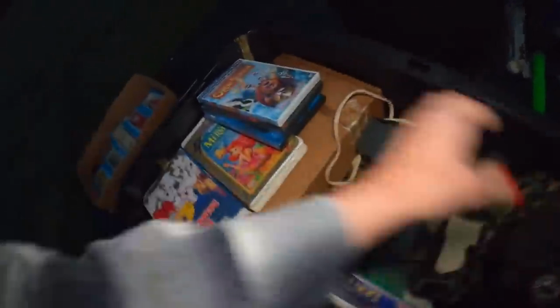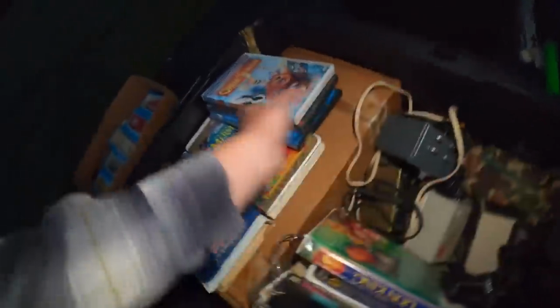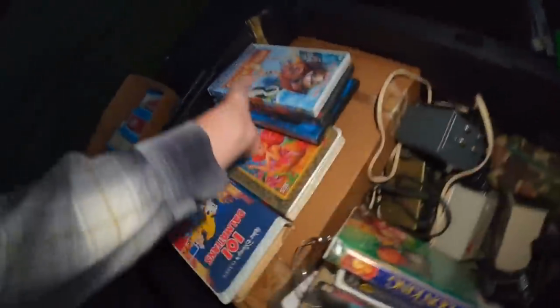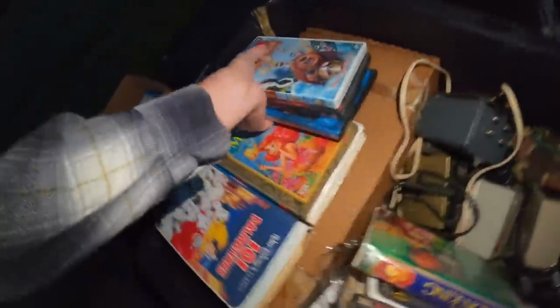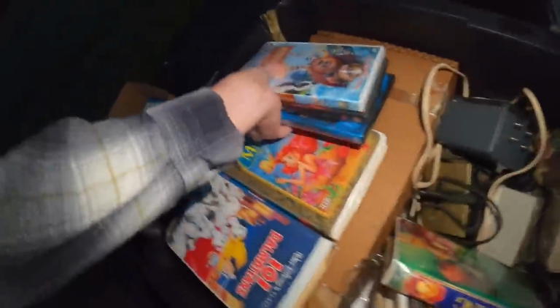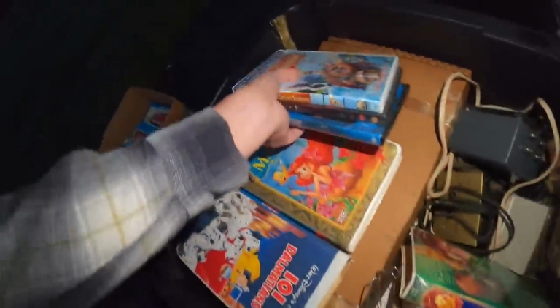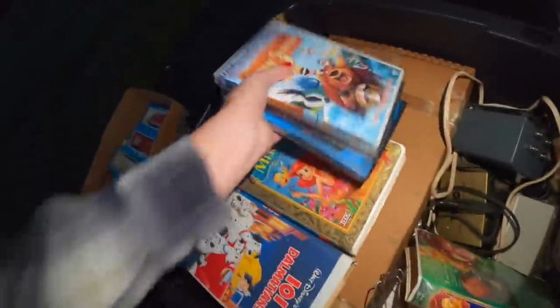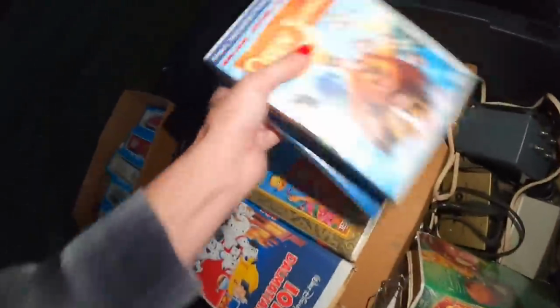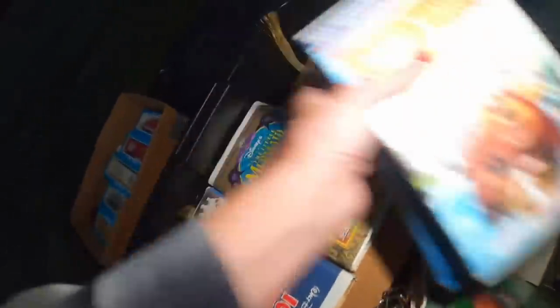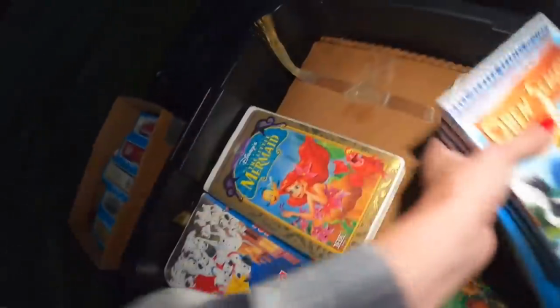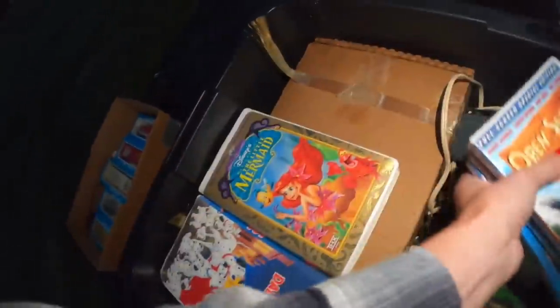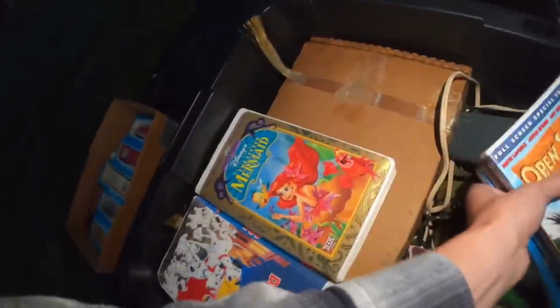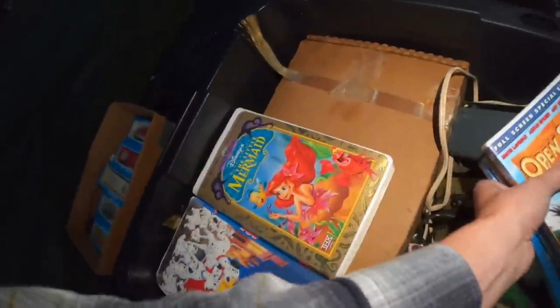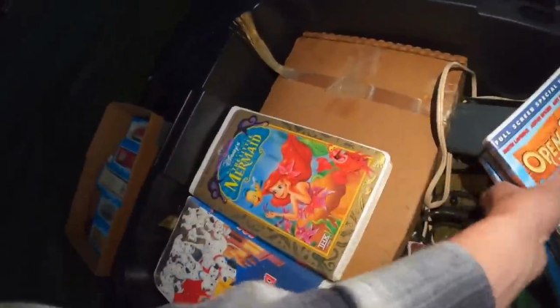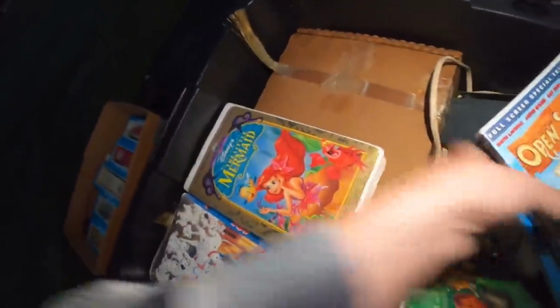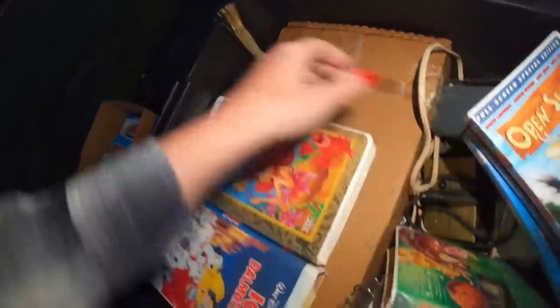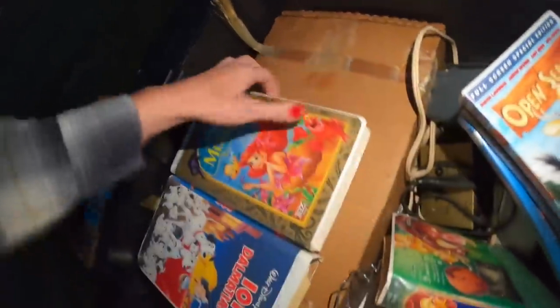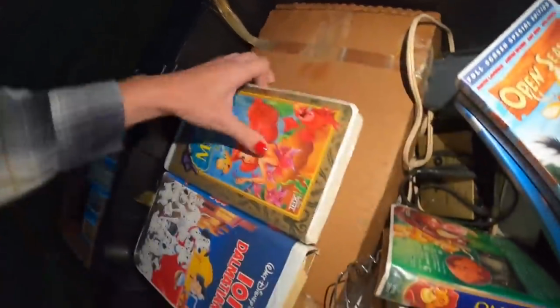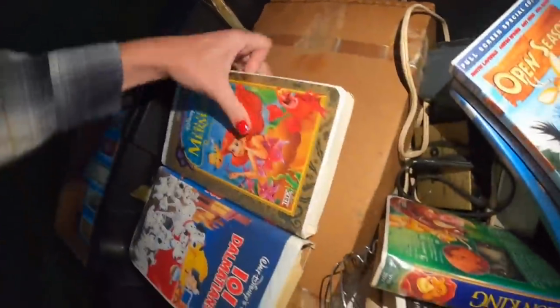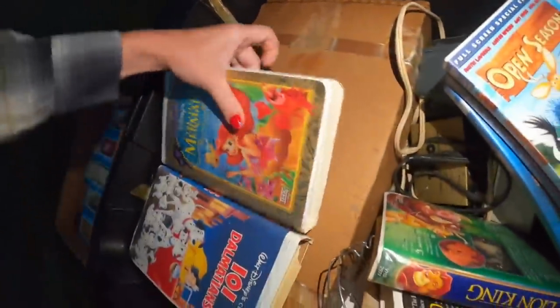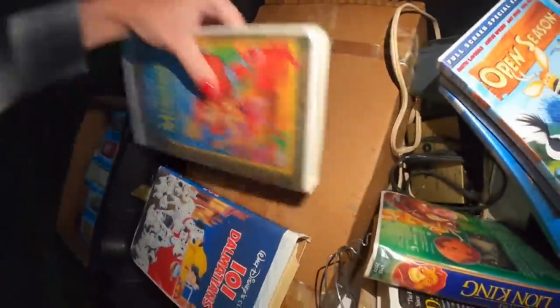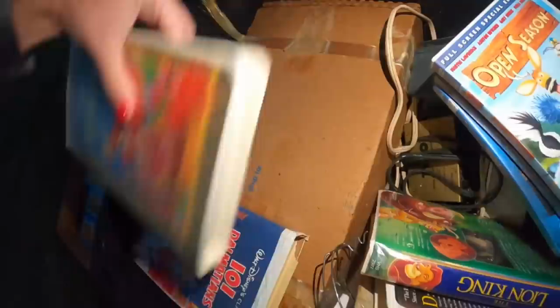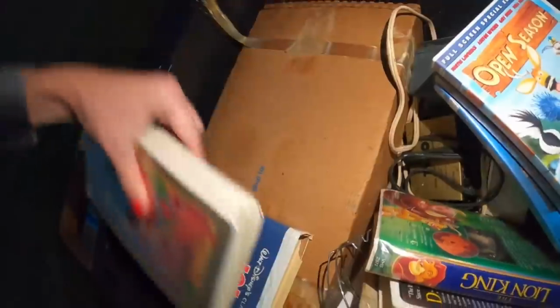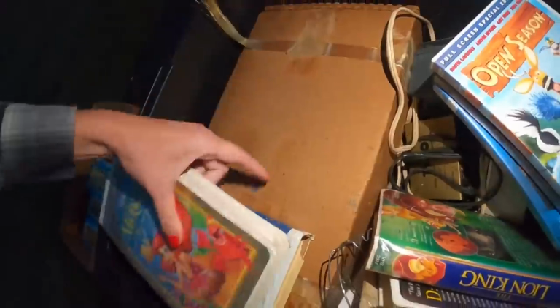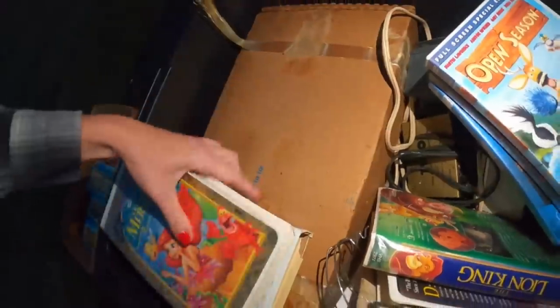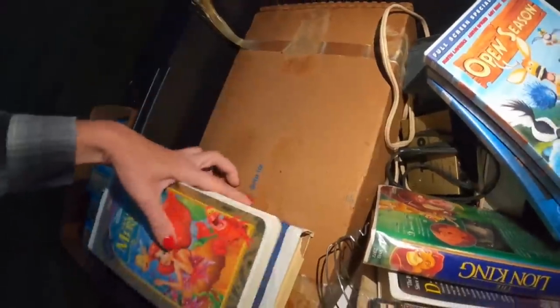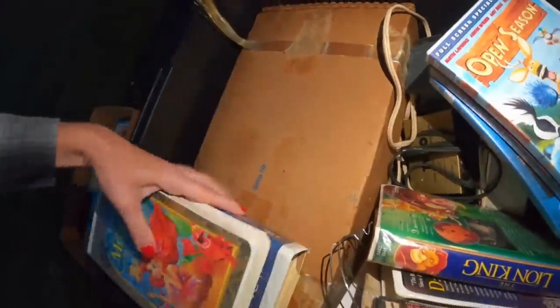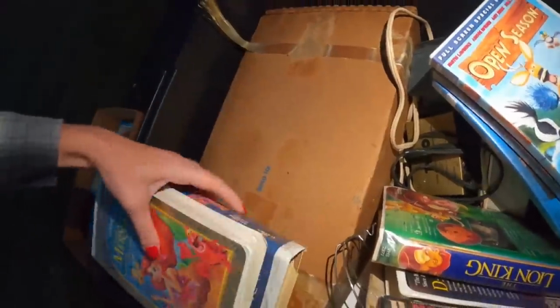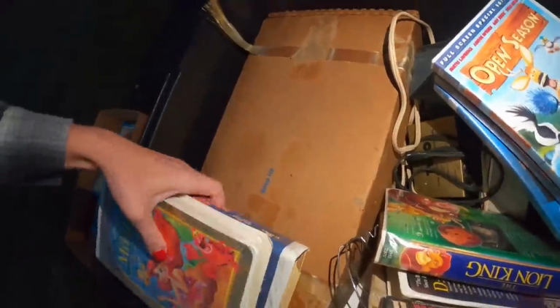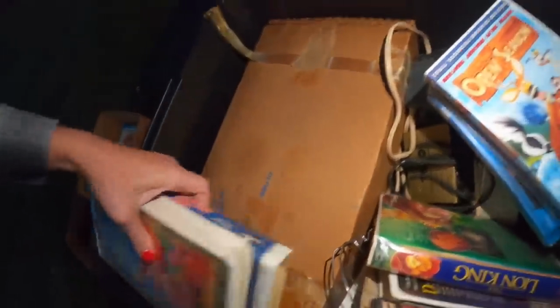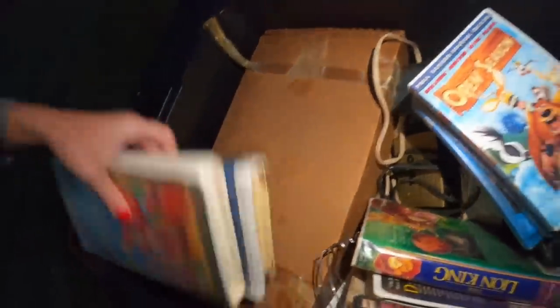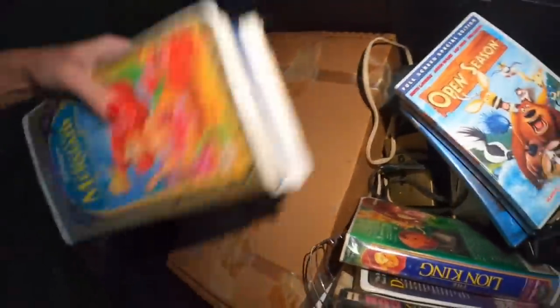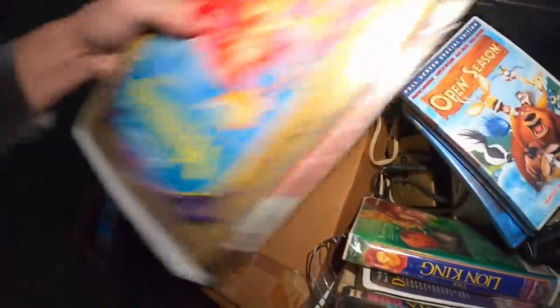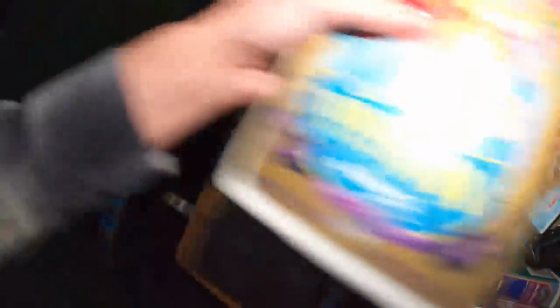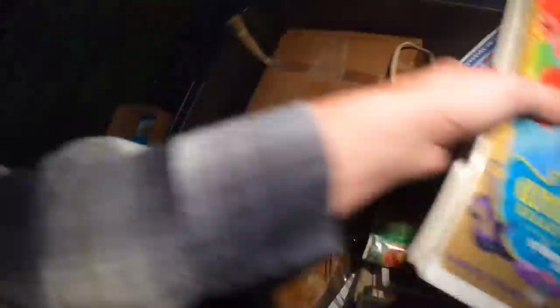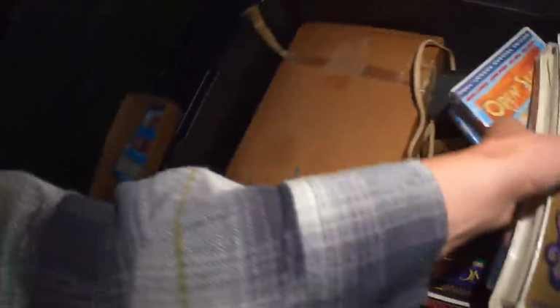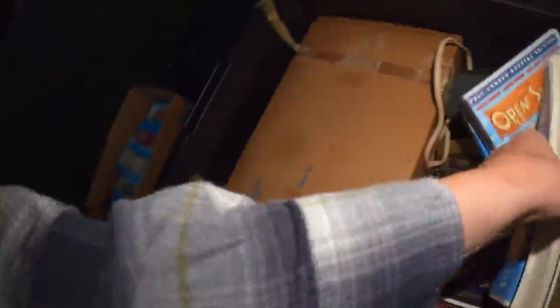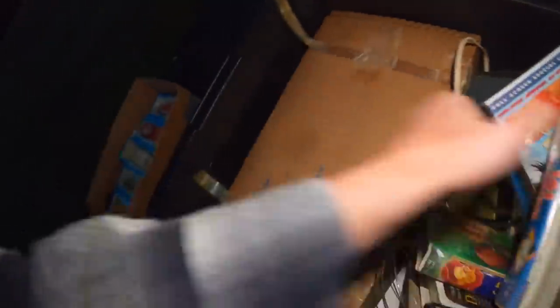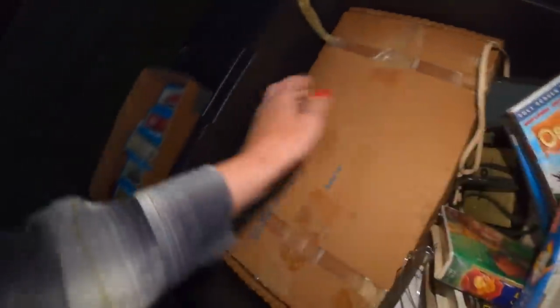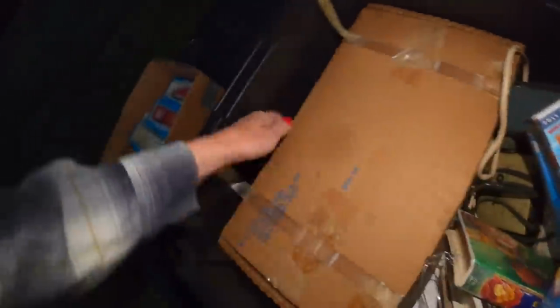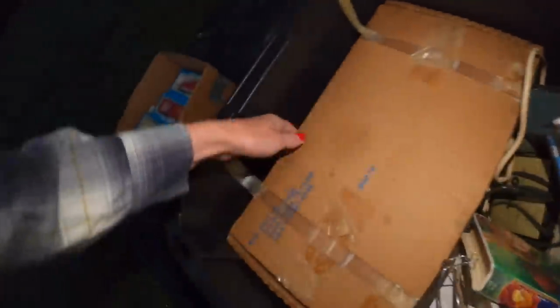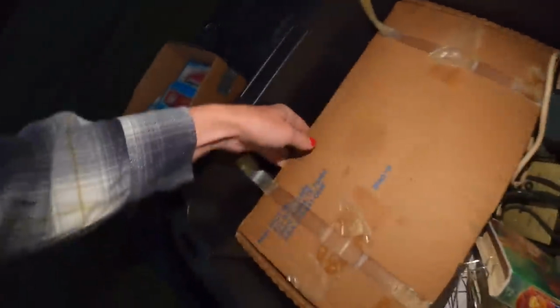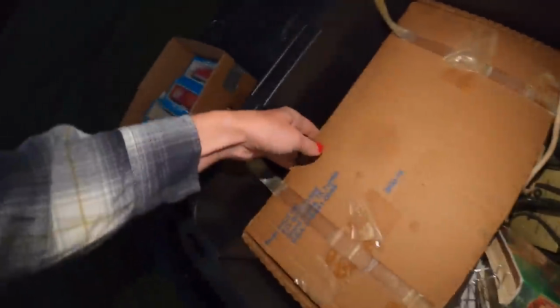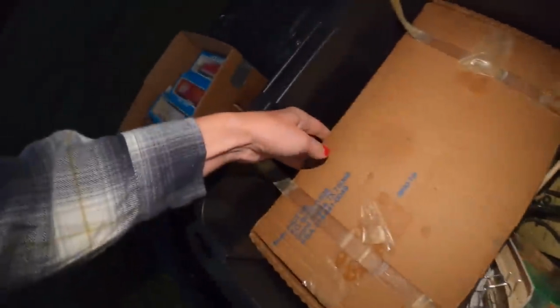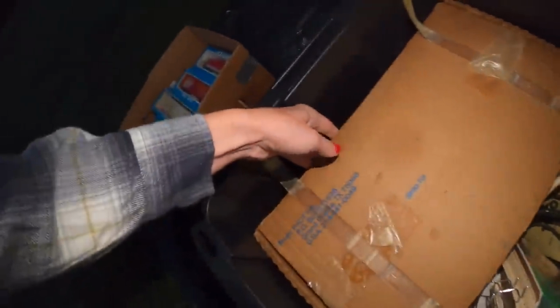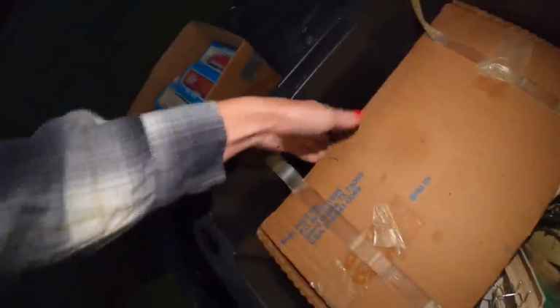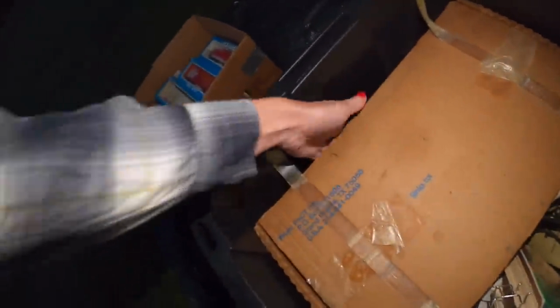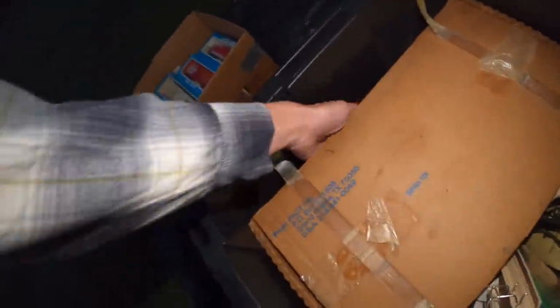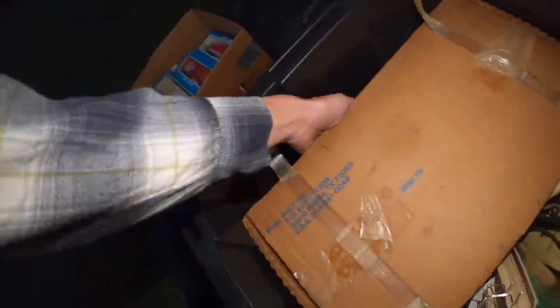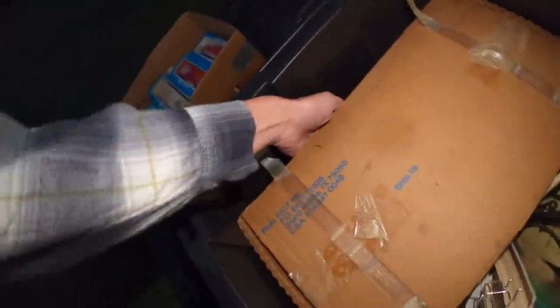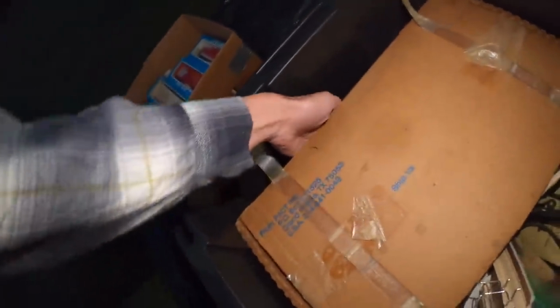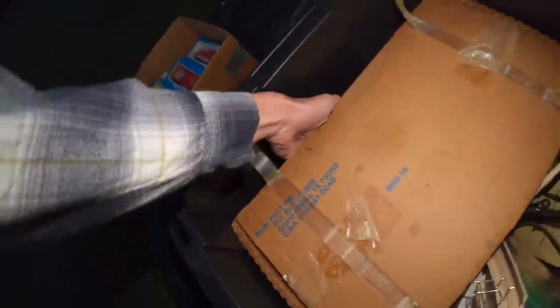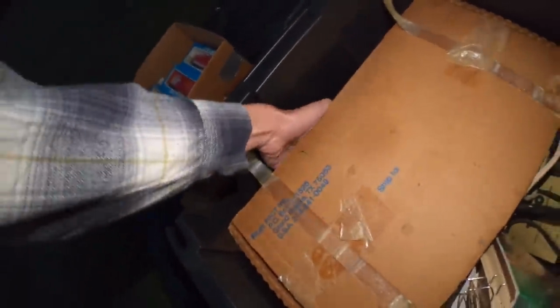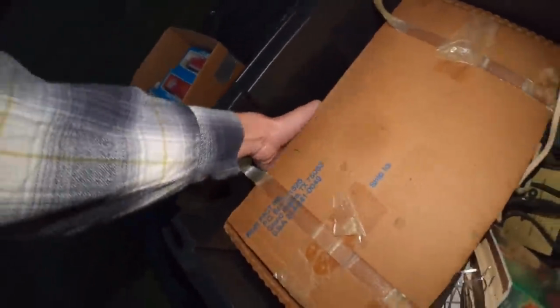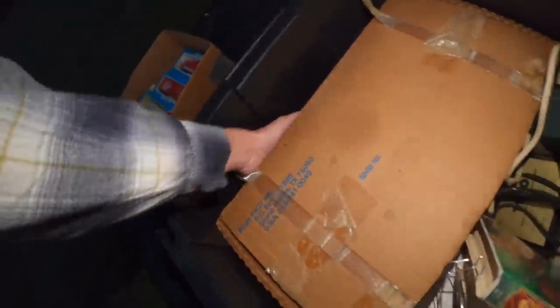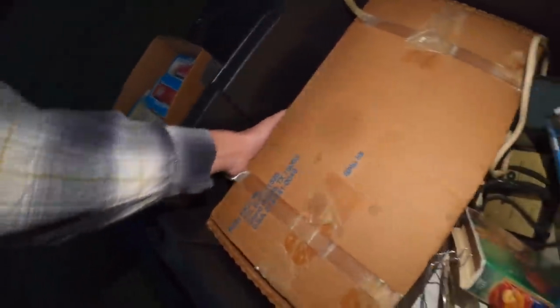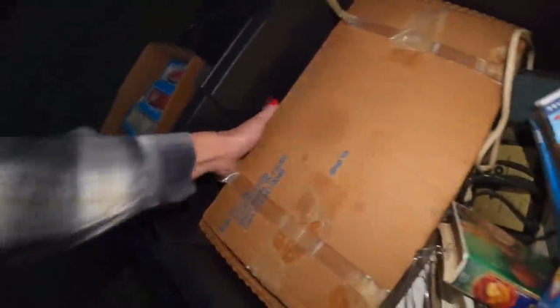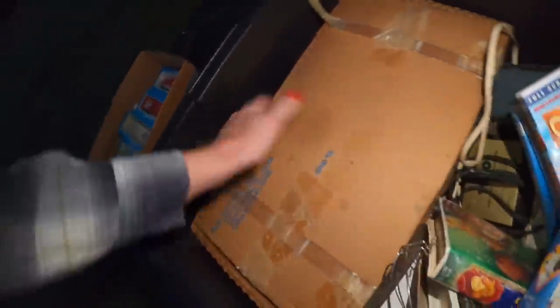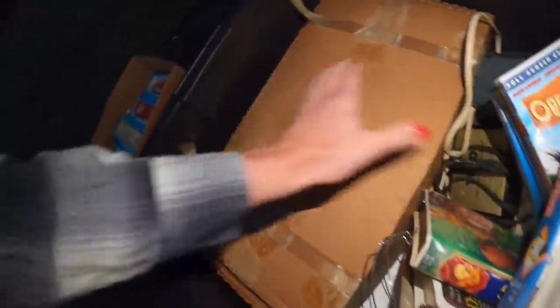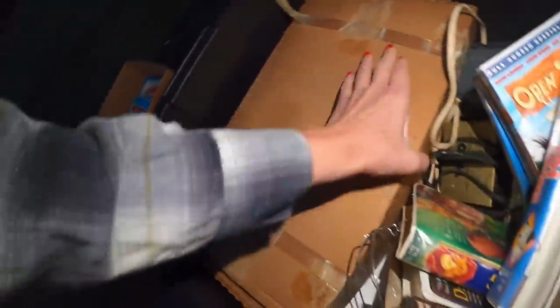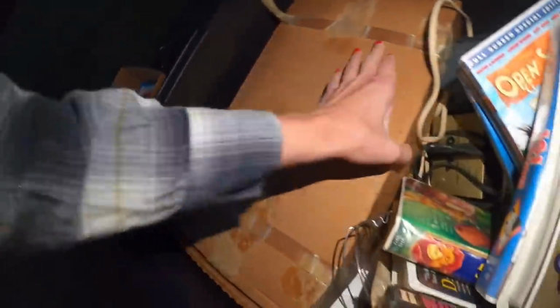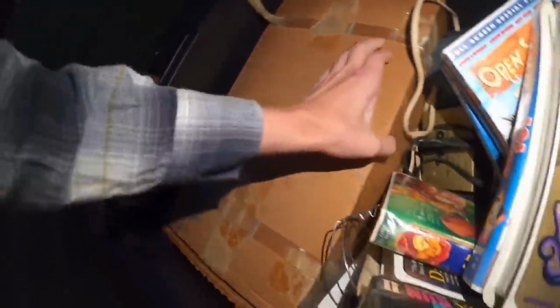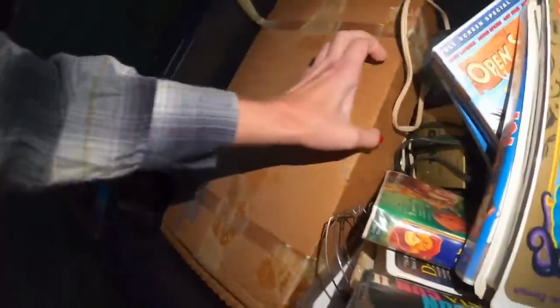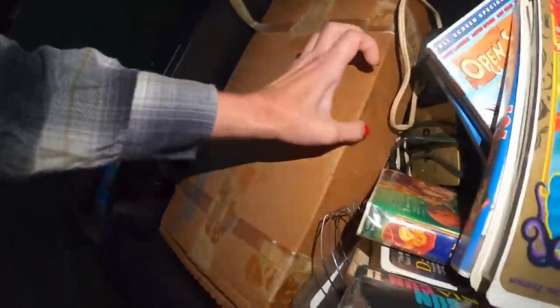Let's see what's in every box, right? You never know. What's in this box?